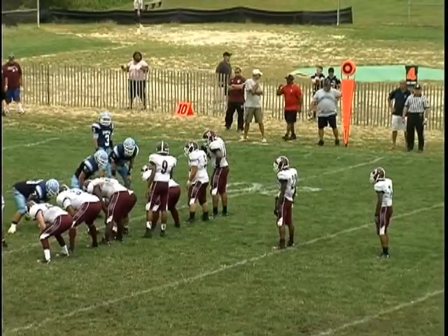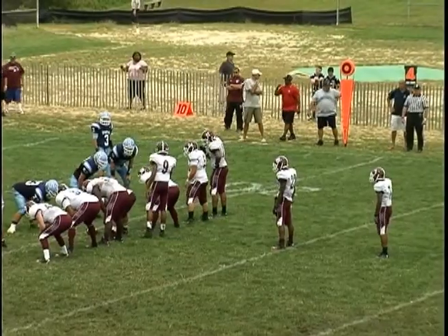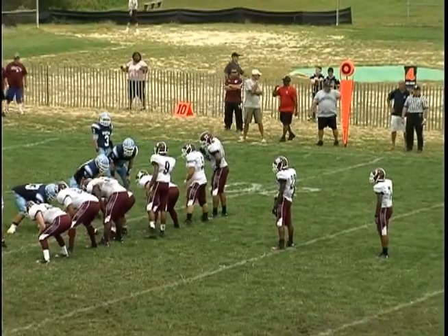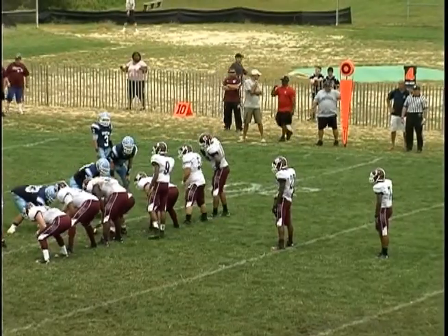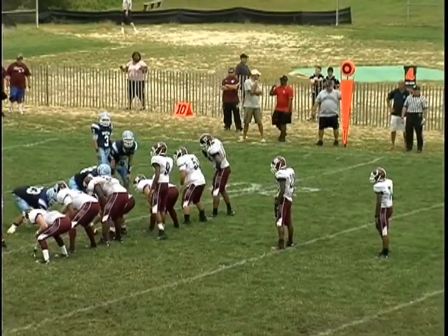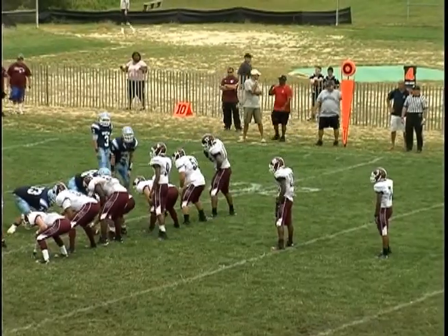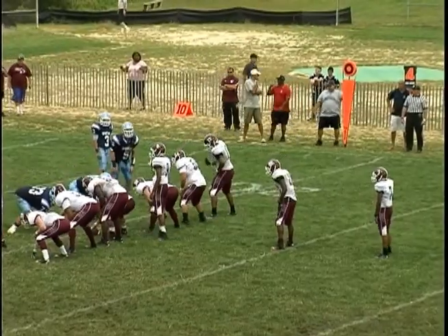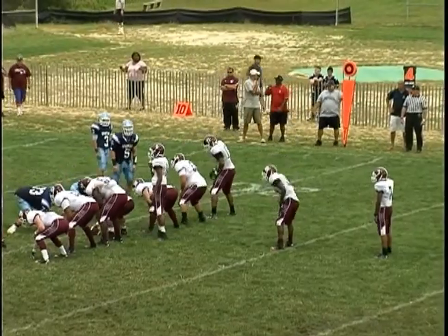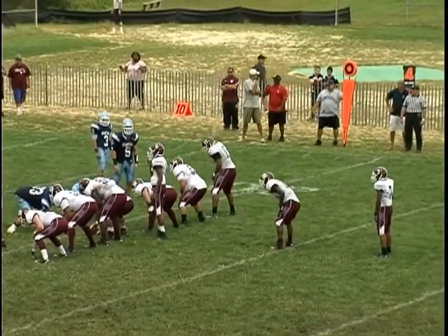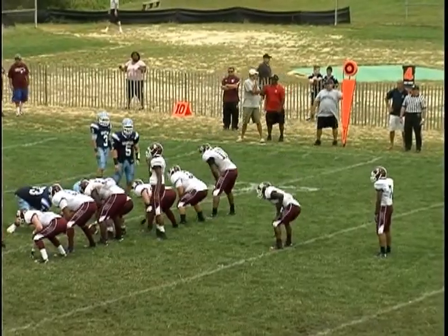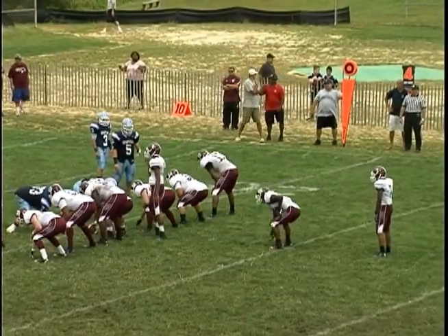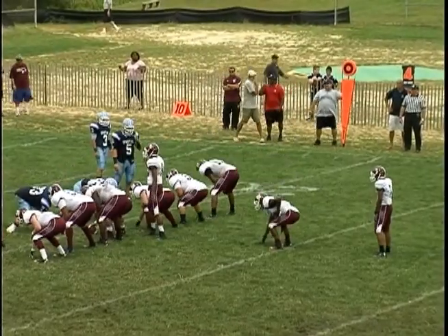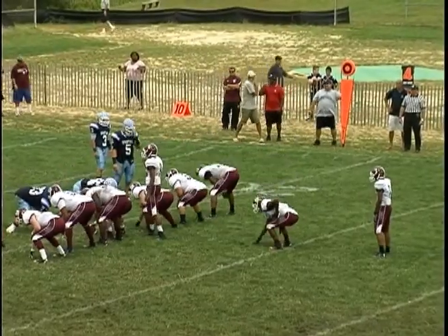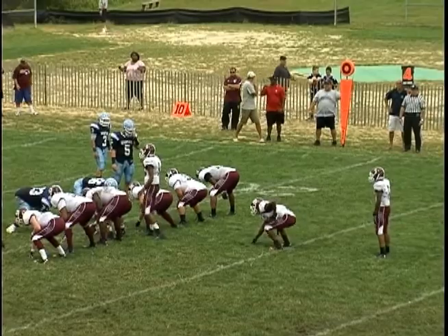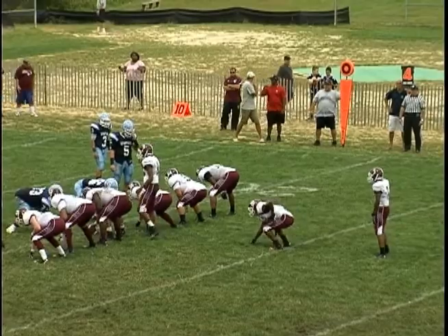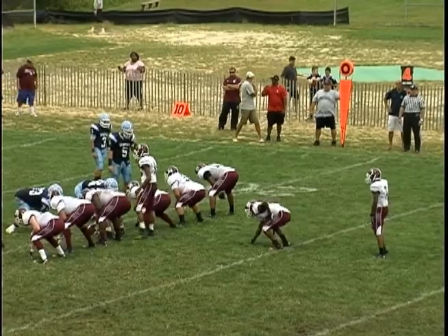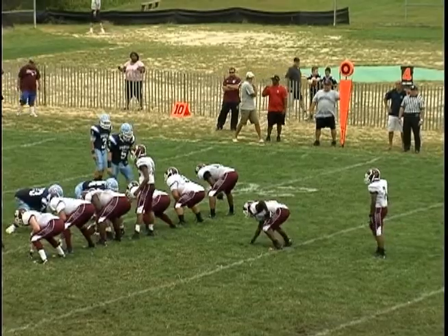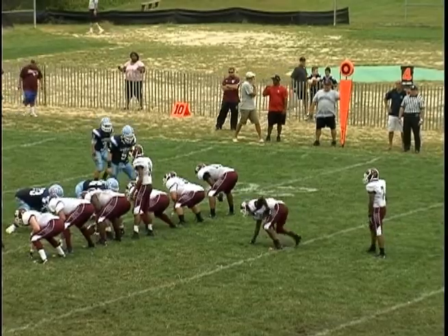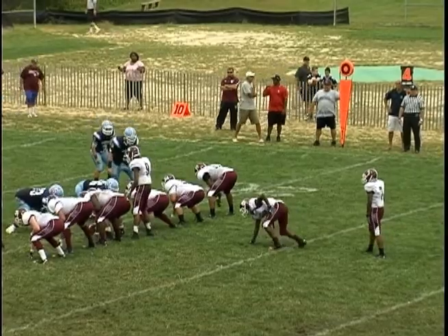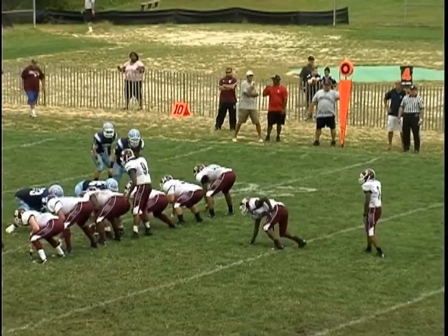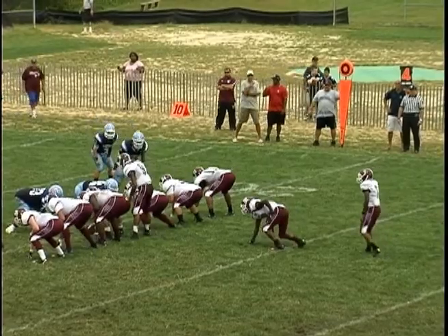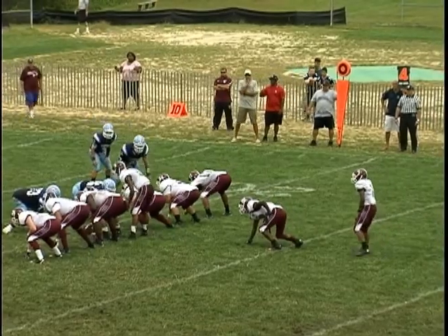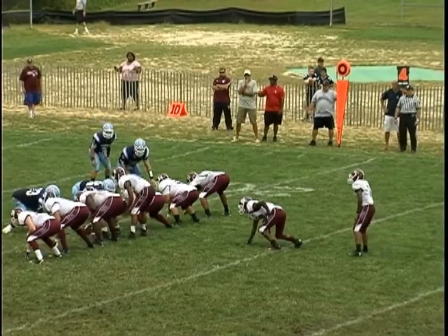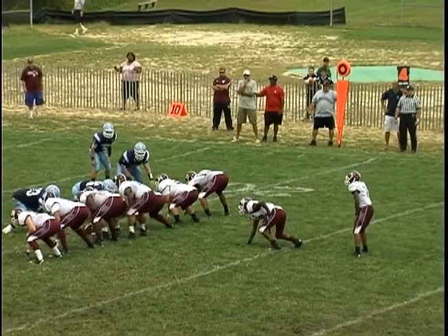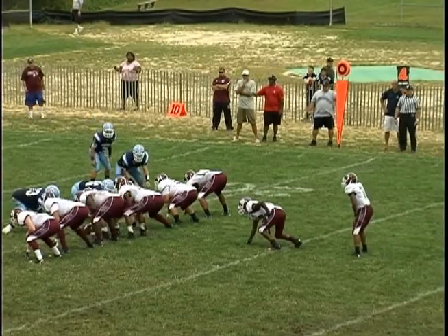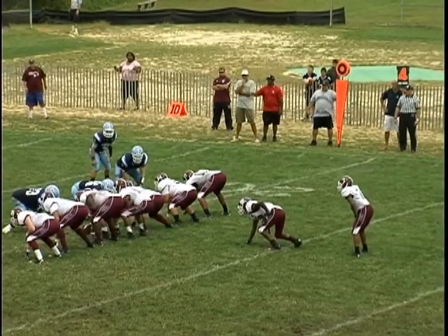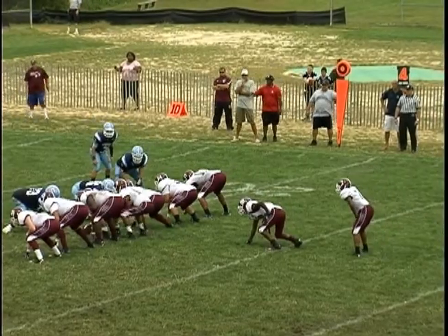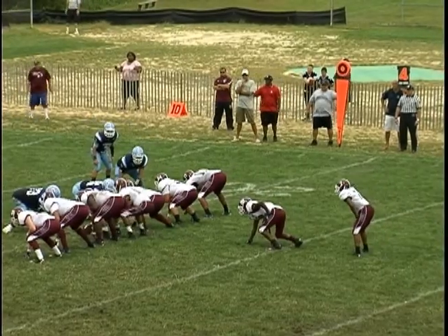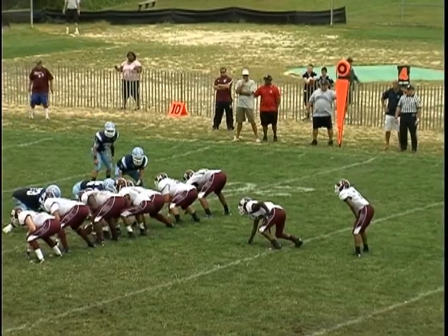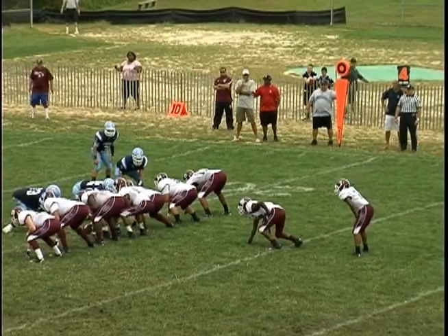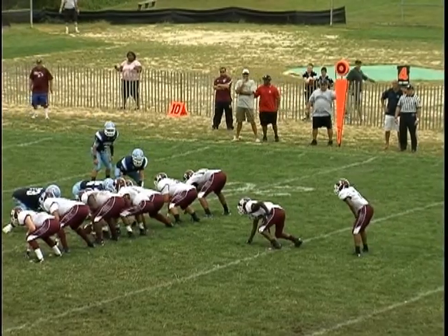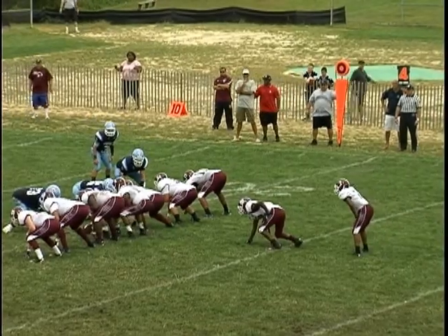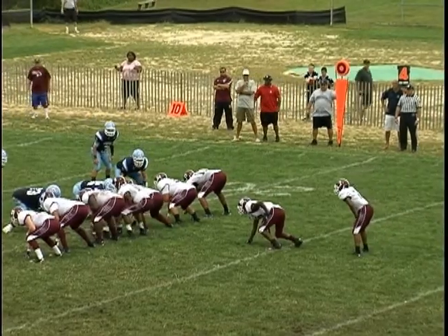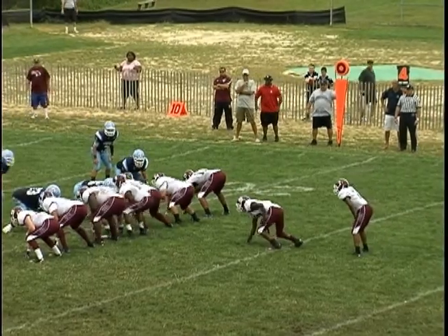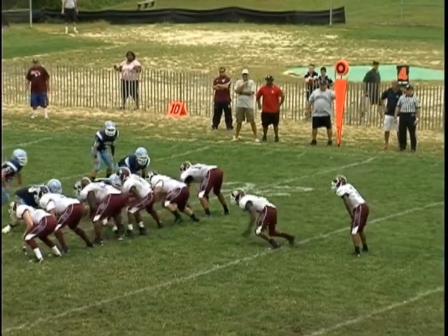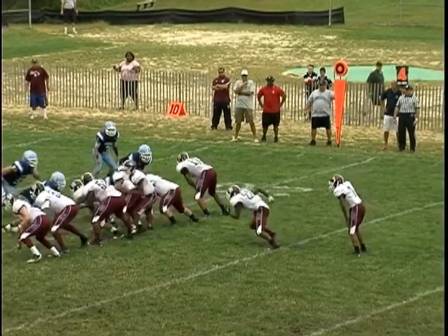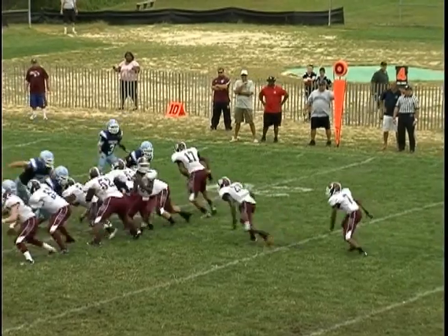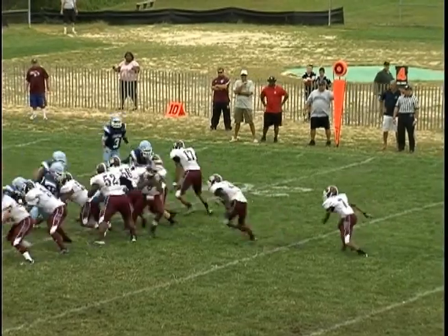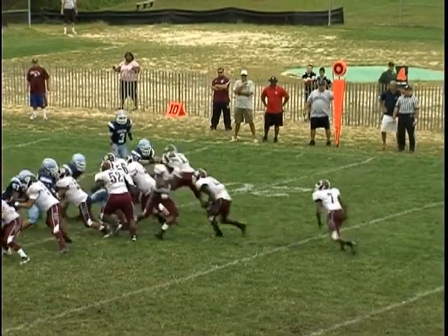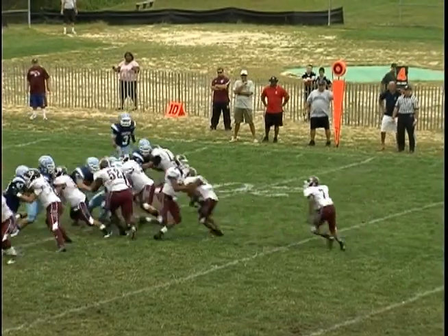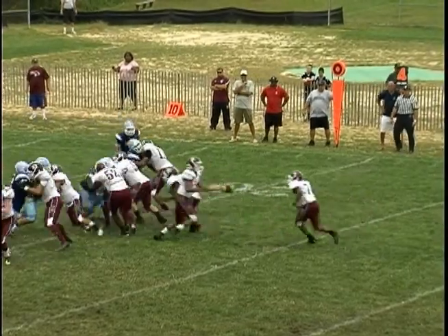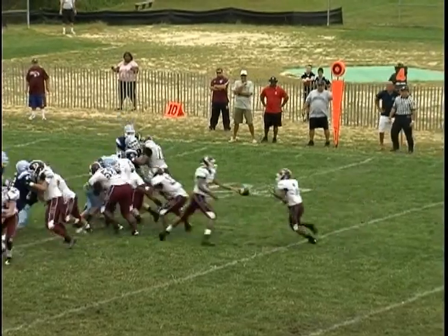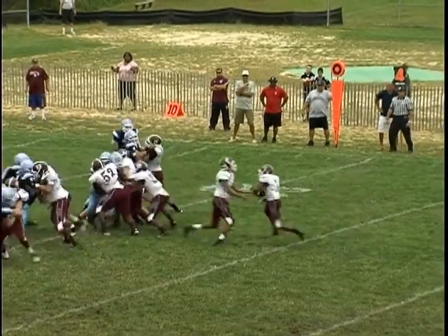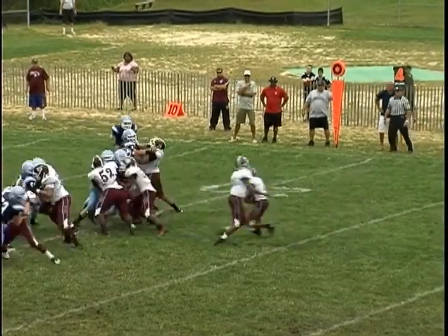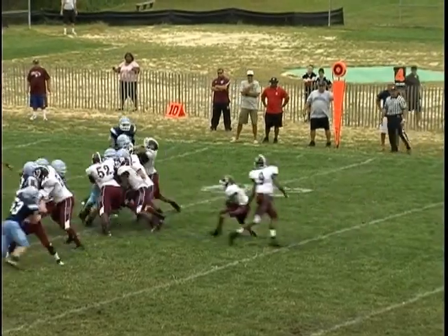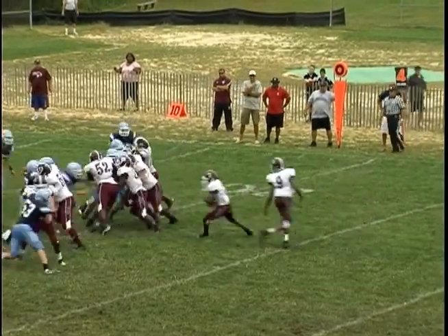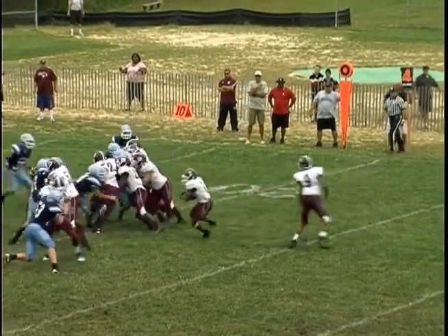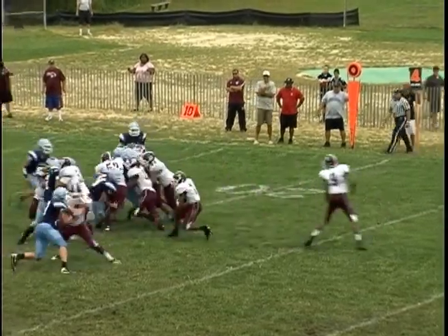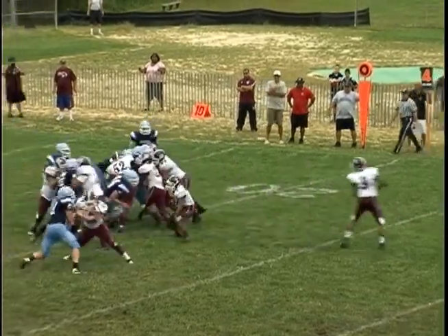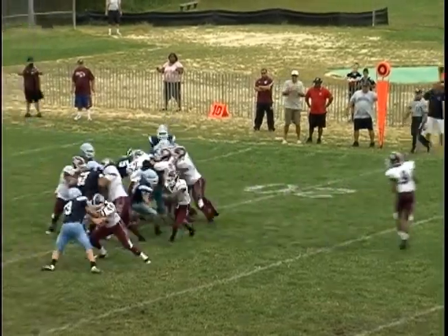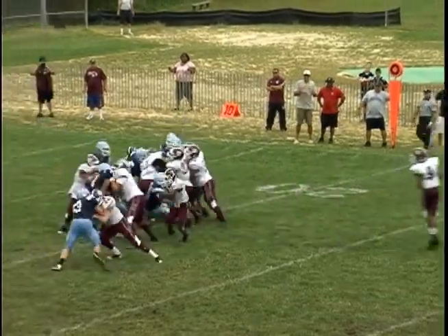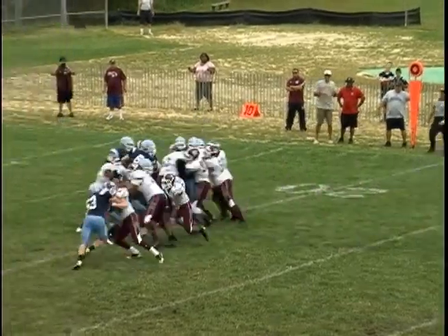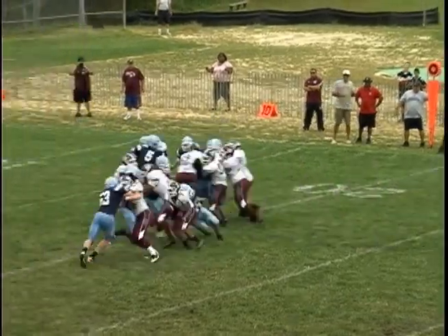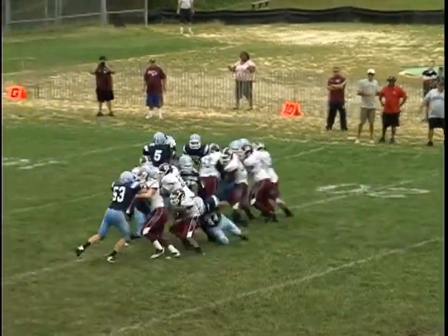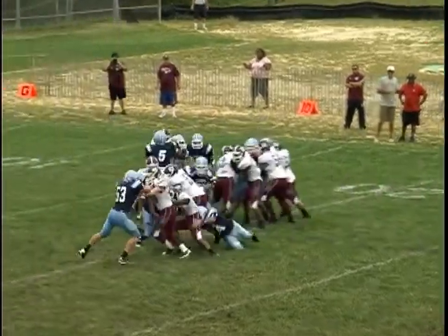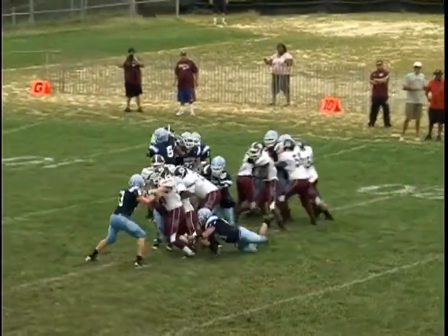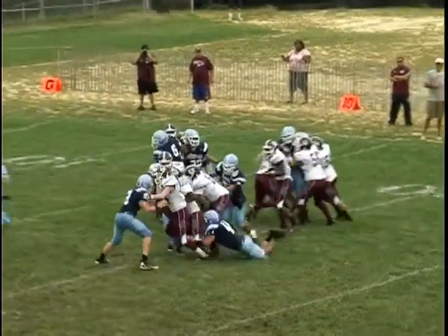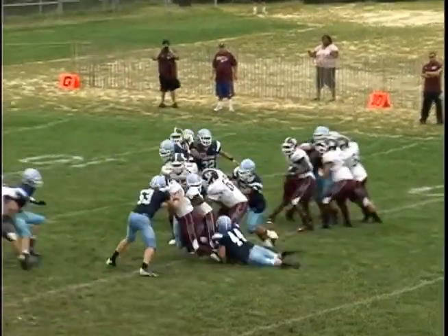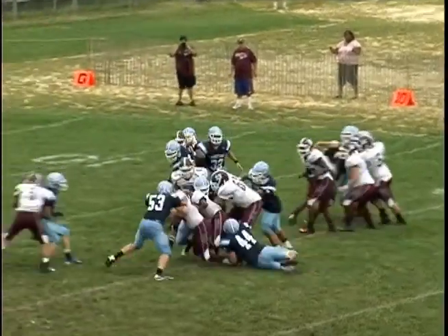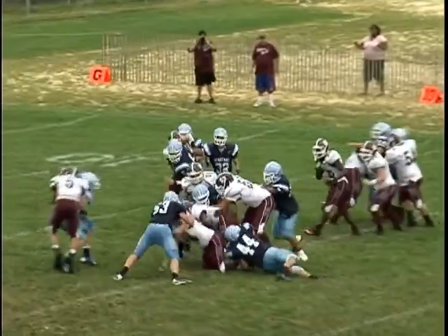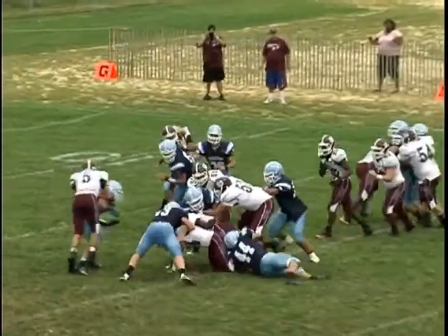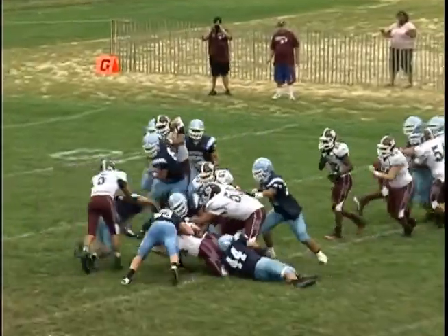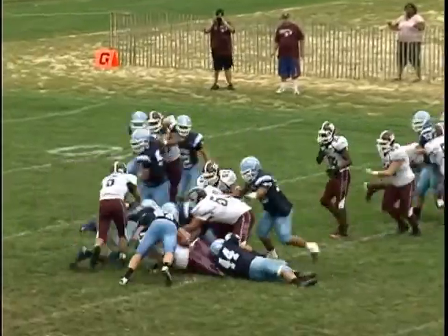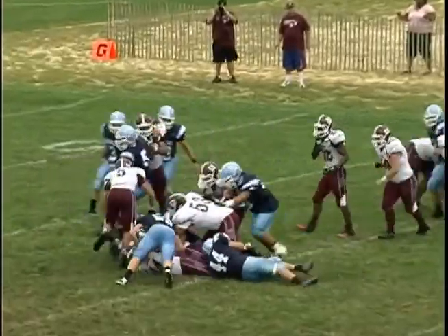Bayonne is facing a fourth and two at the Sparta 20, but Sparta holds on as Christian Glue makes the big stop as Bayonne turns the ball over on downs.